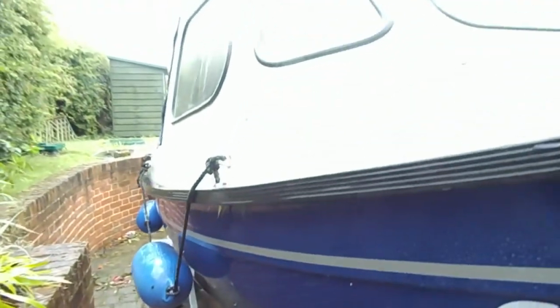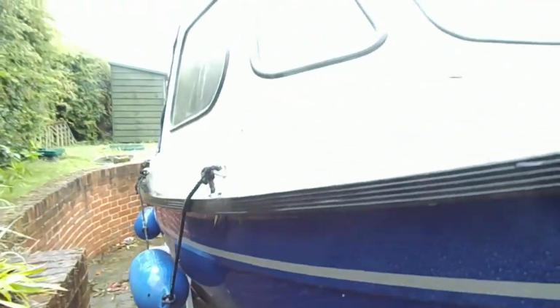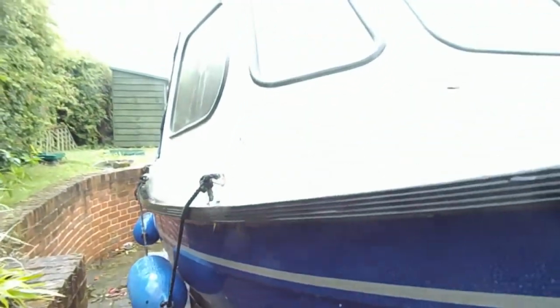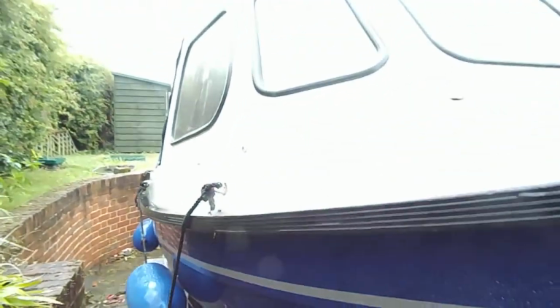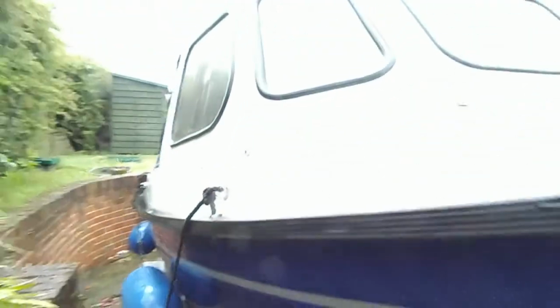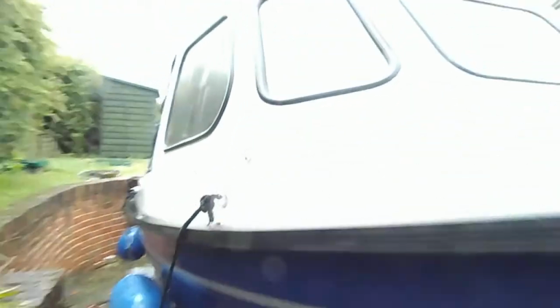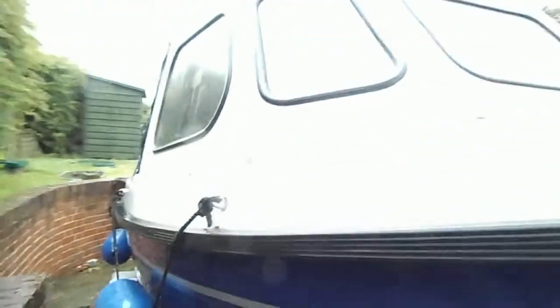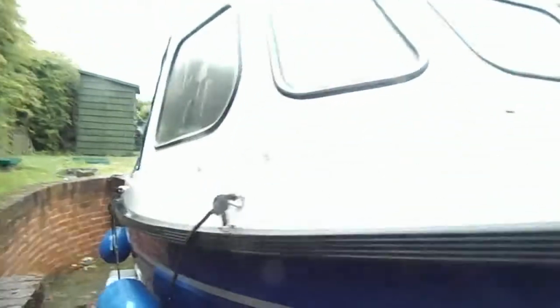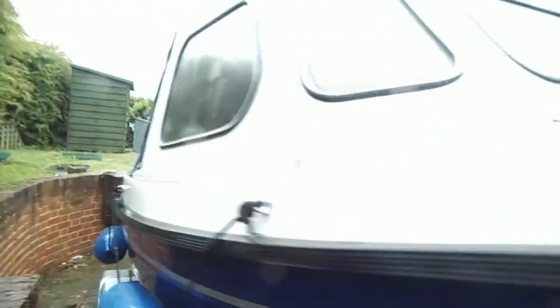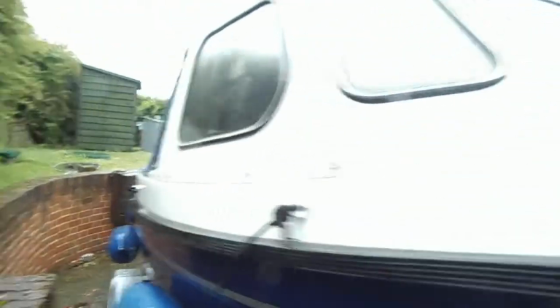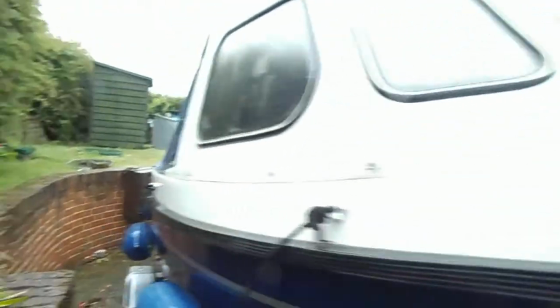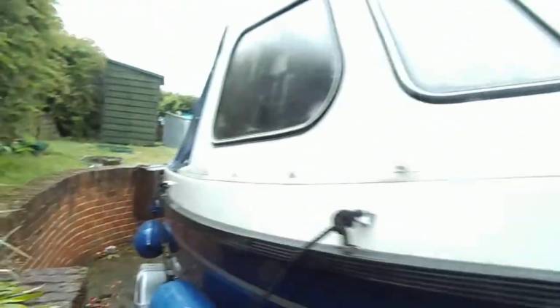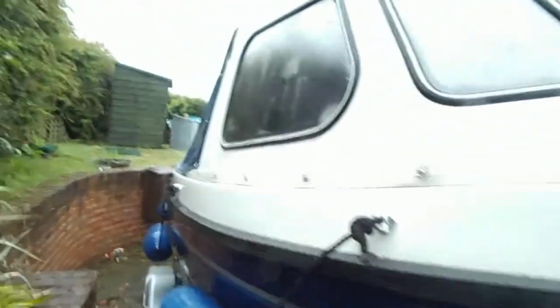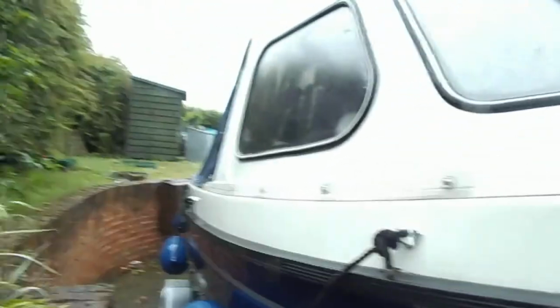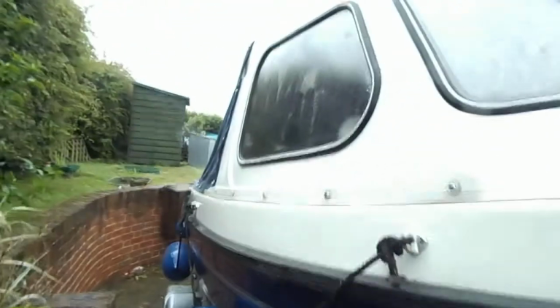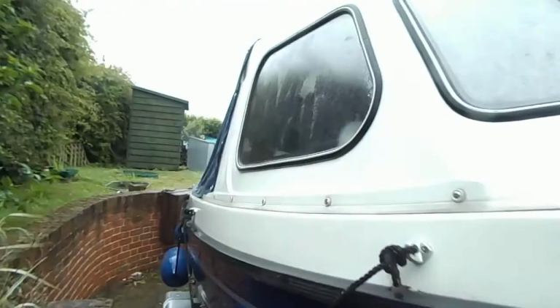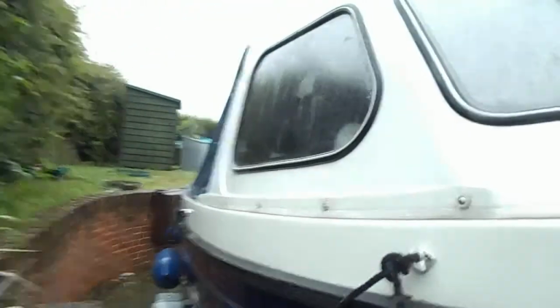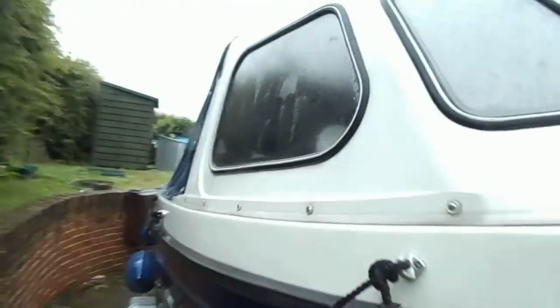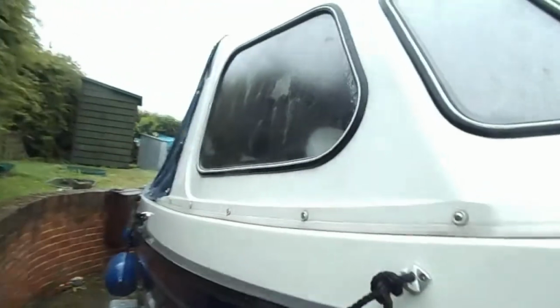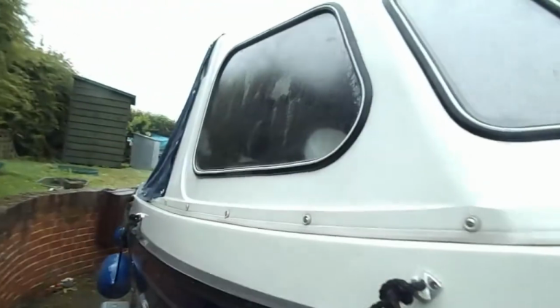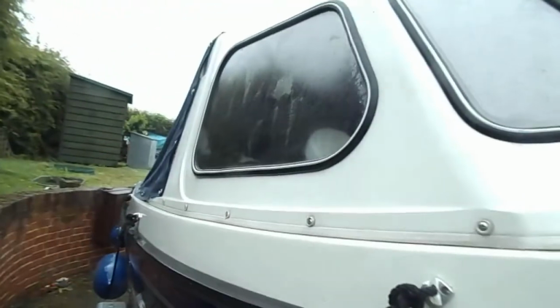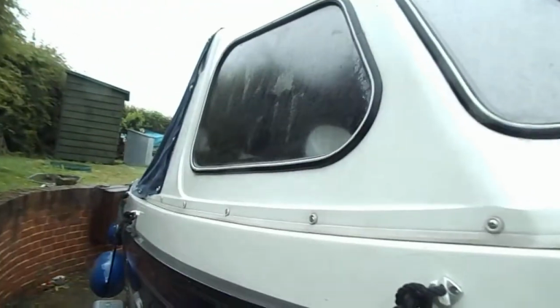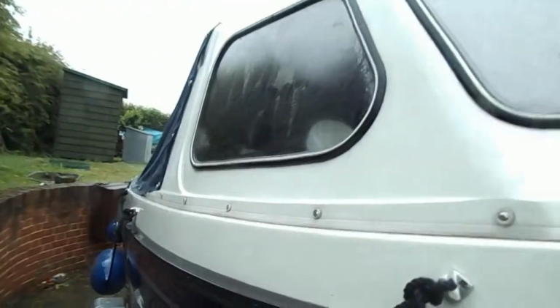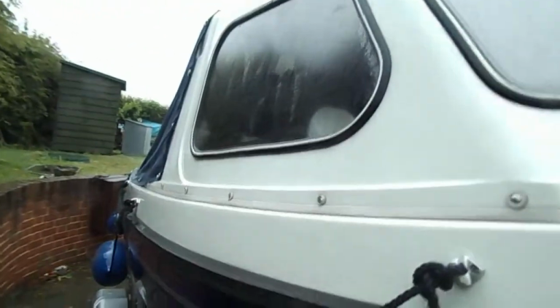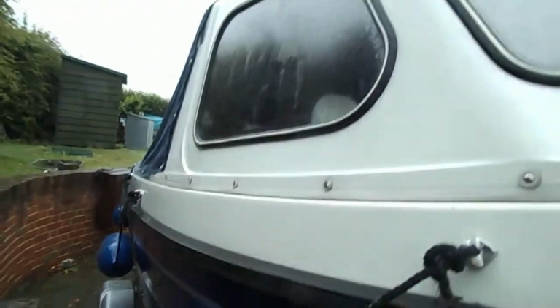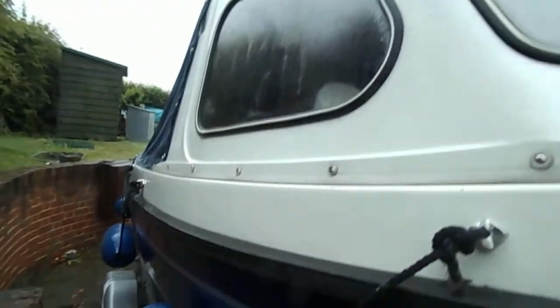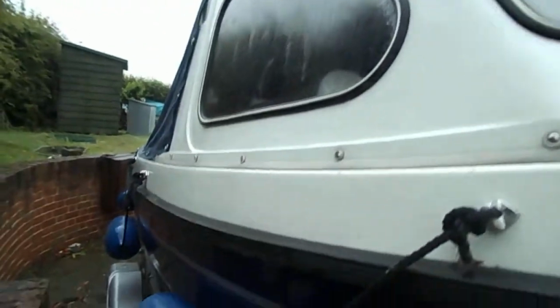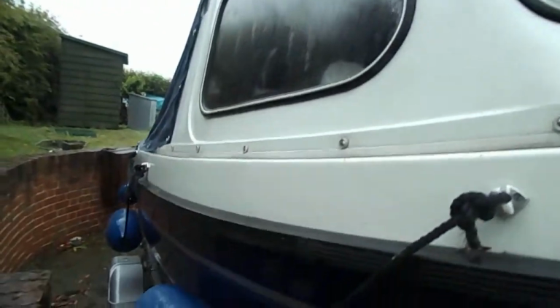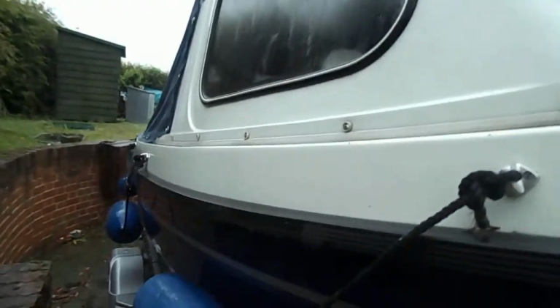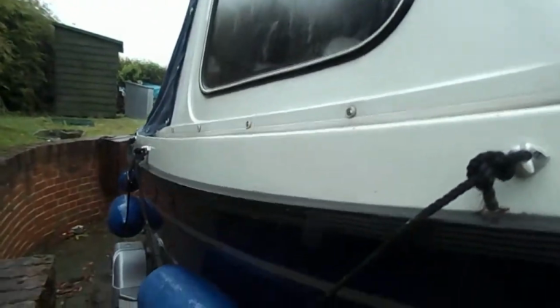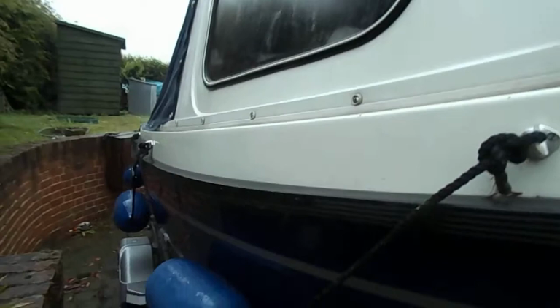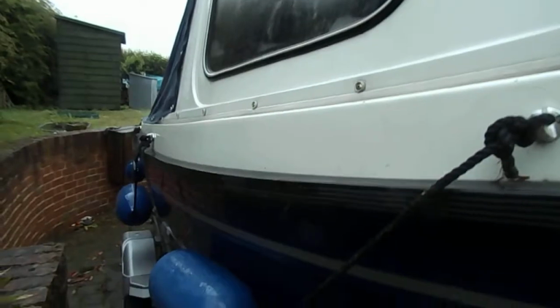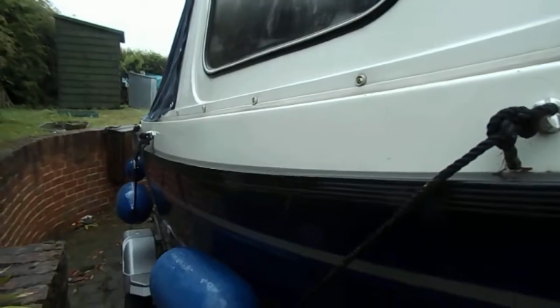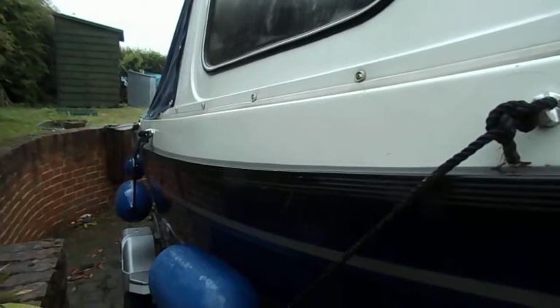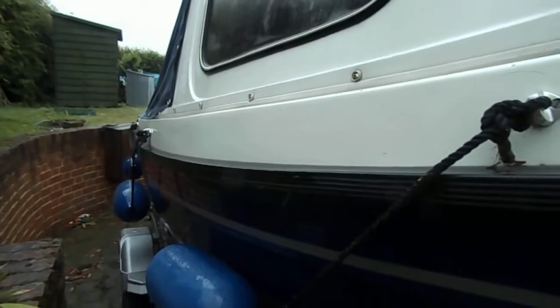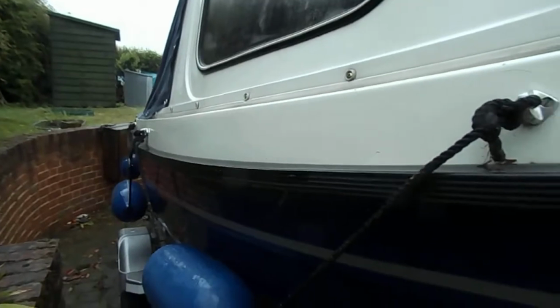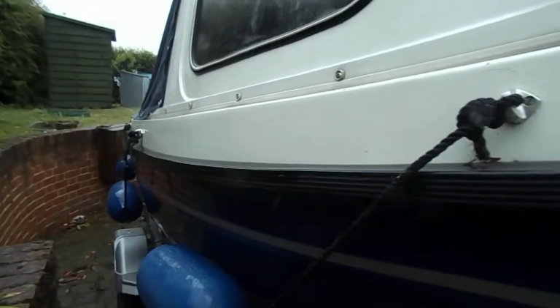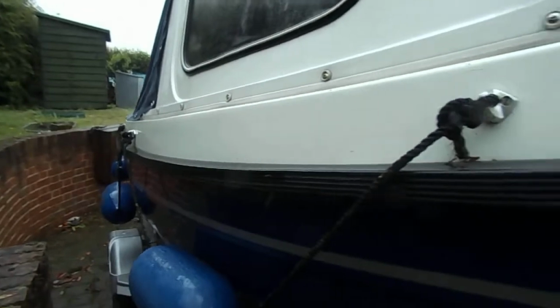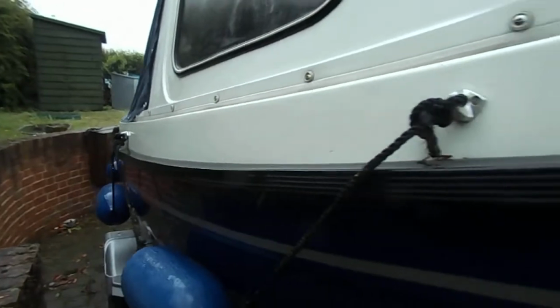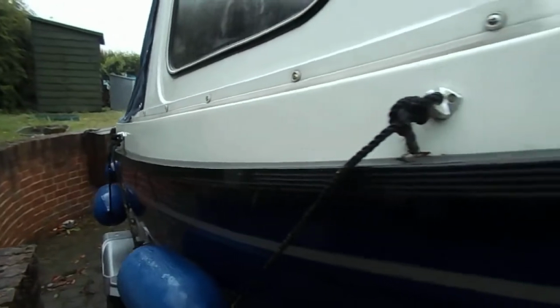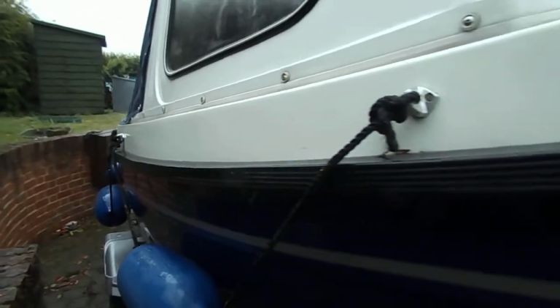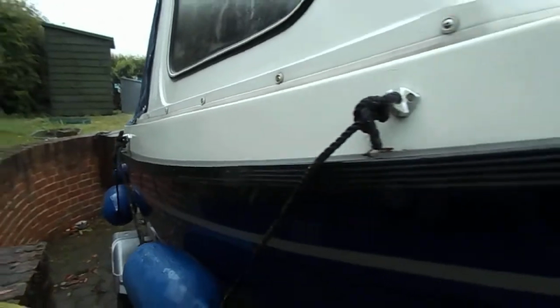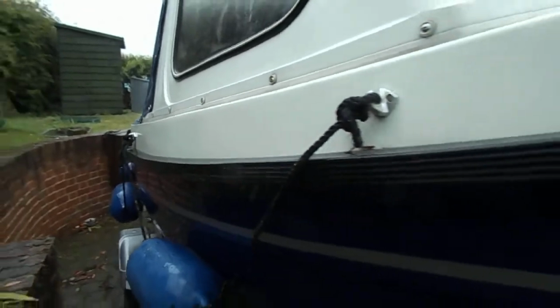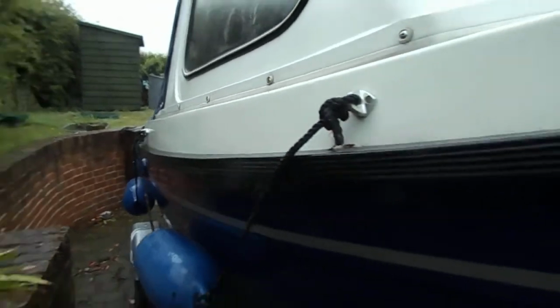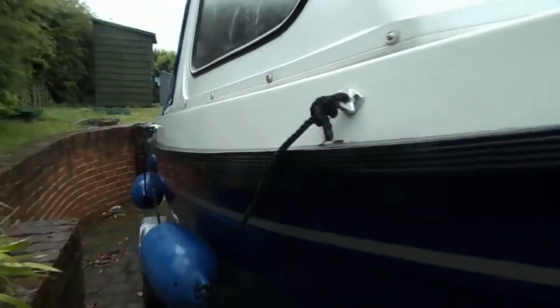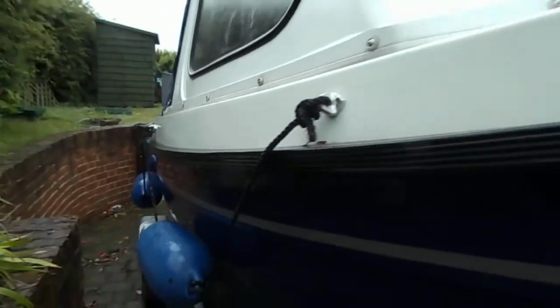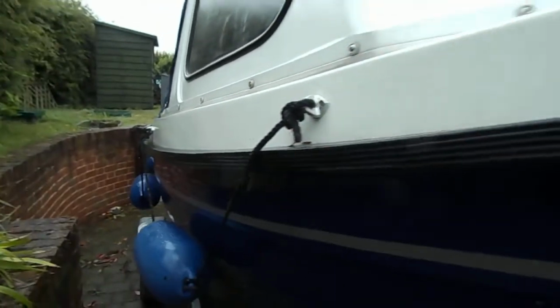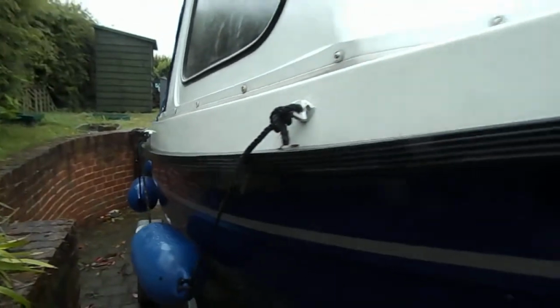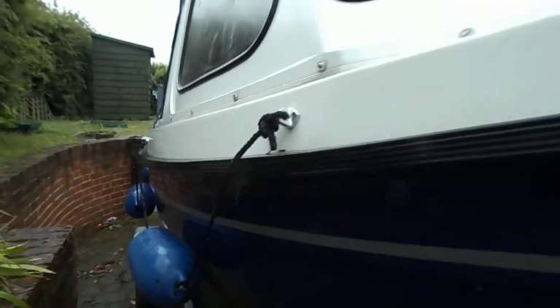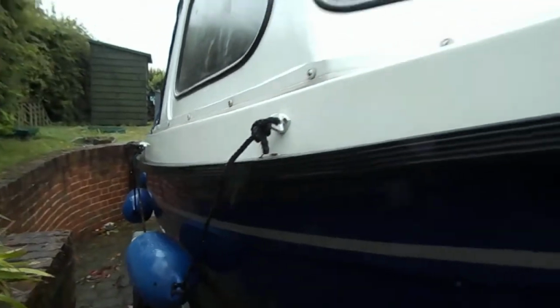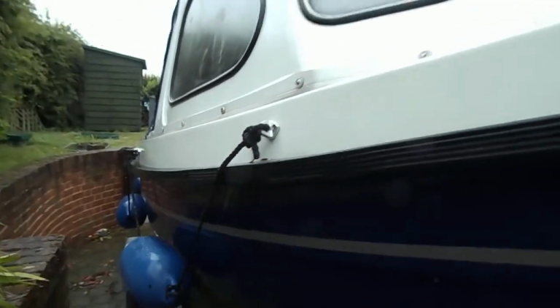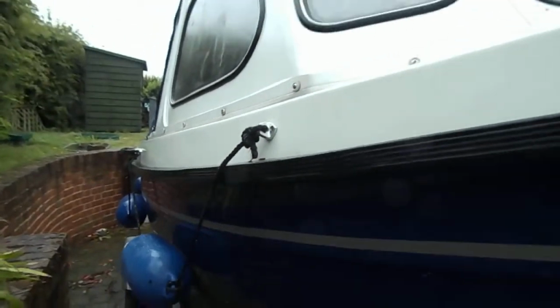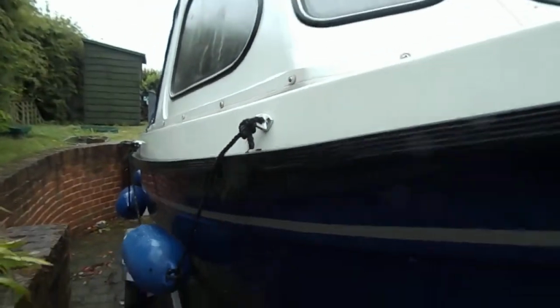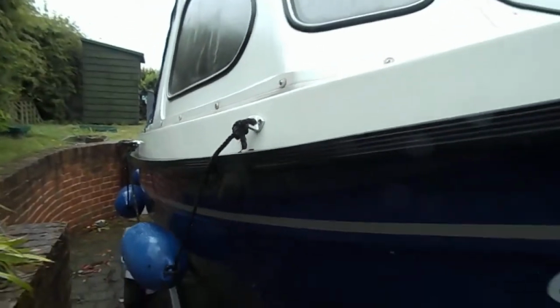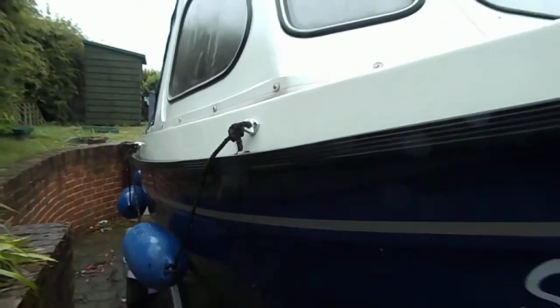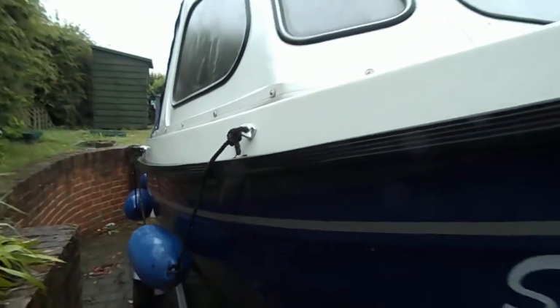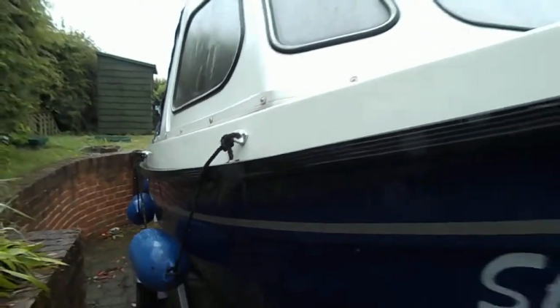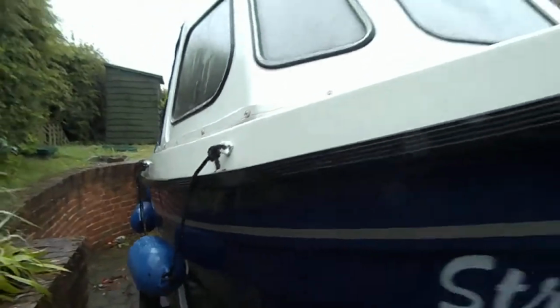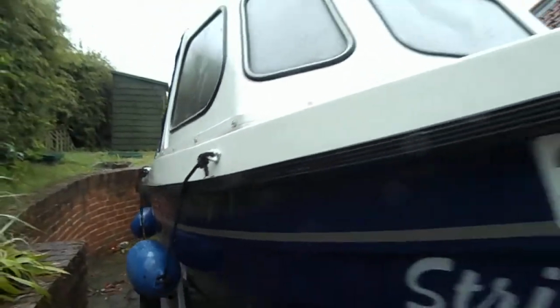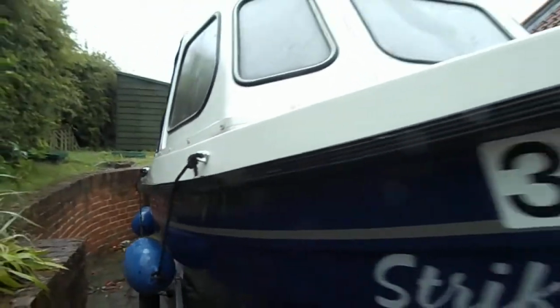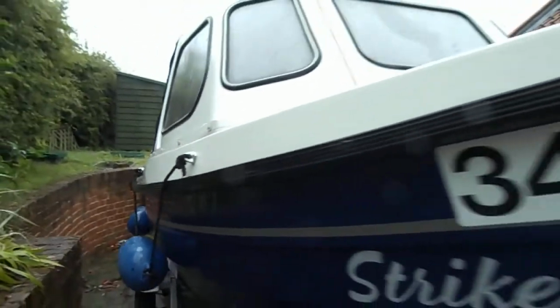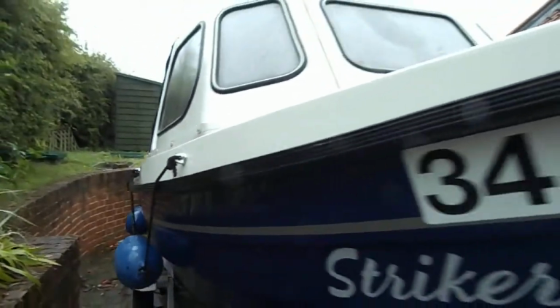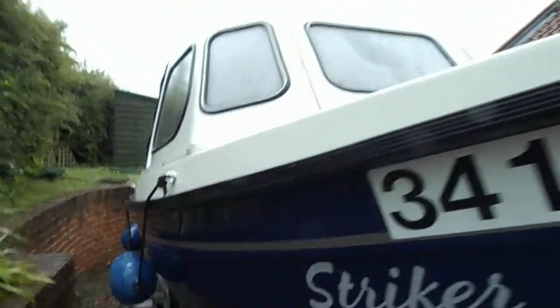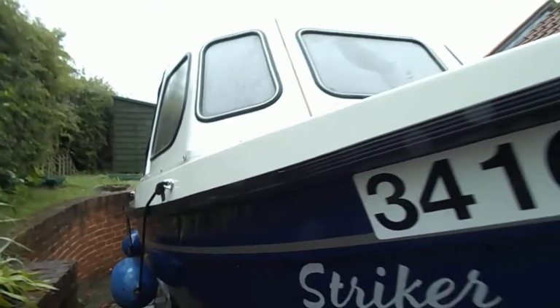This is Geoff DeQuest, Boatshed Norfolk, and this is the Orkney 520.